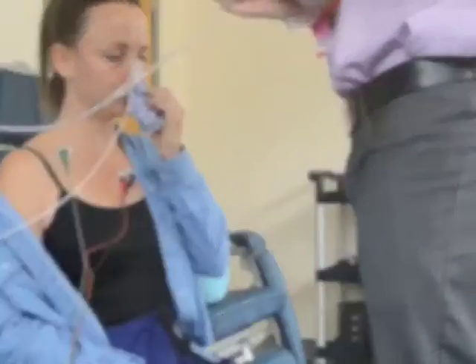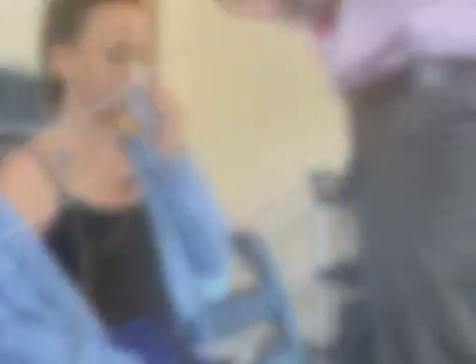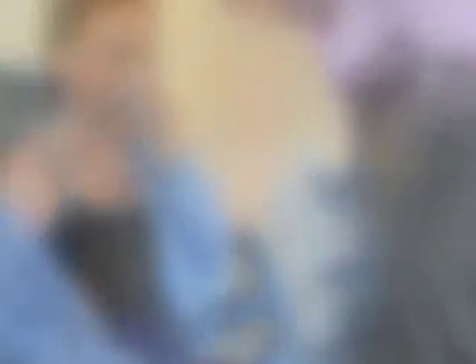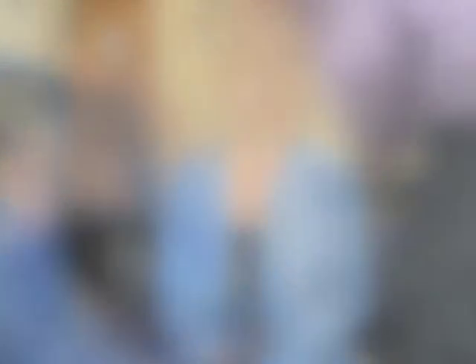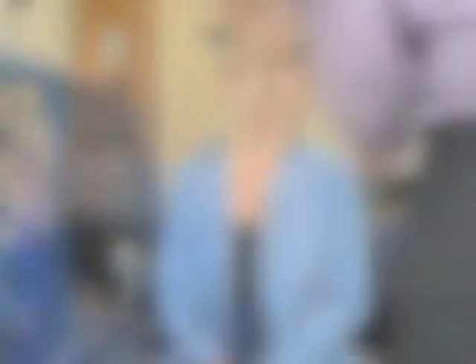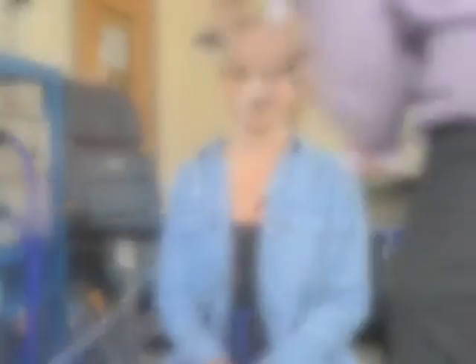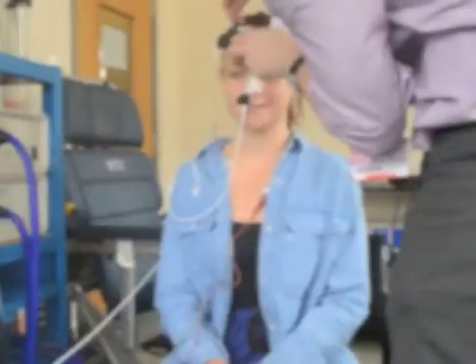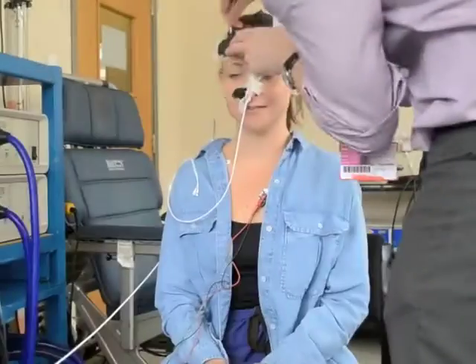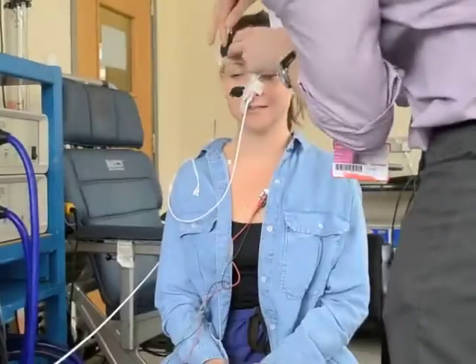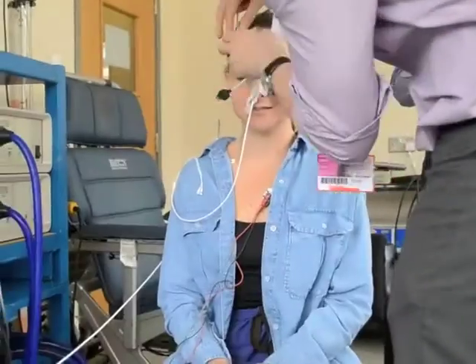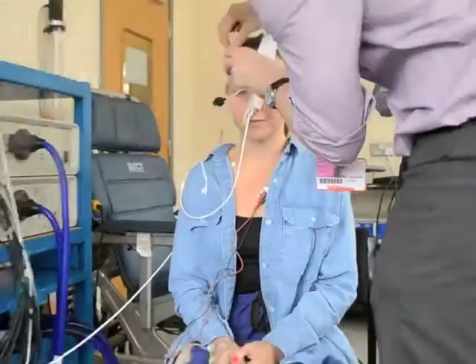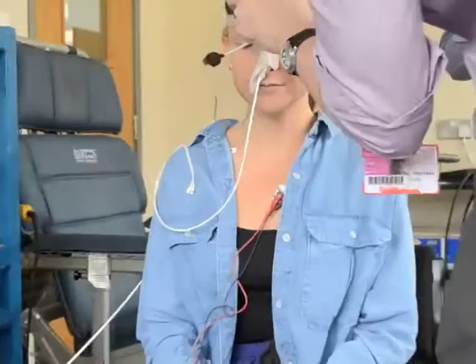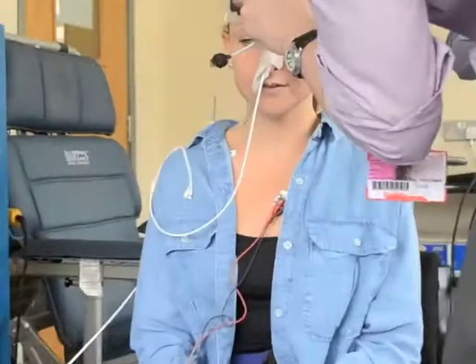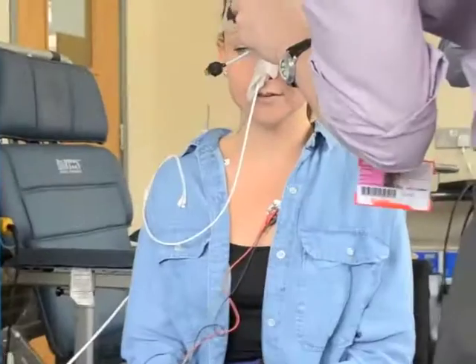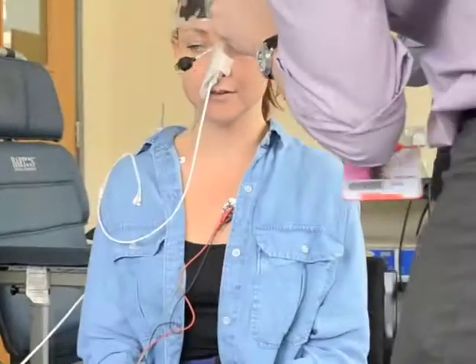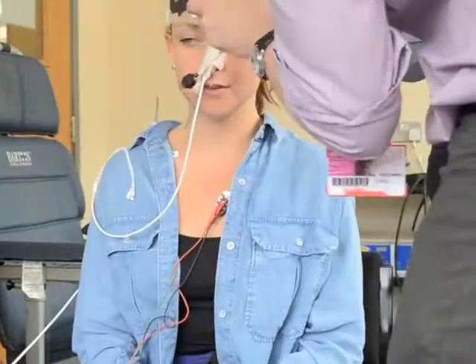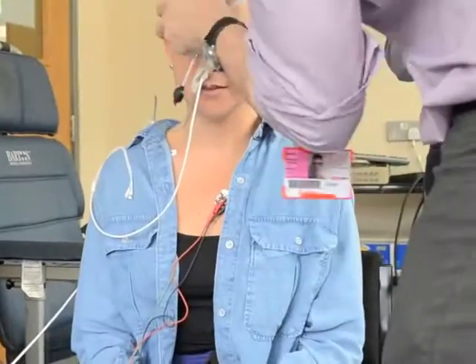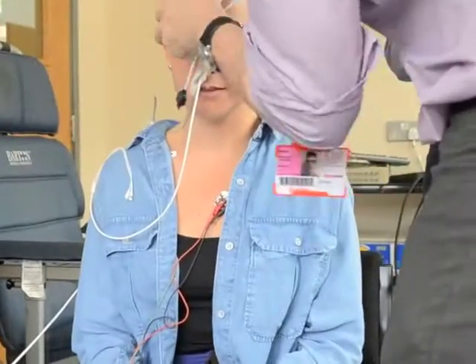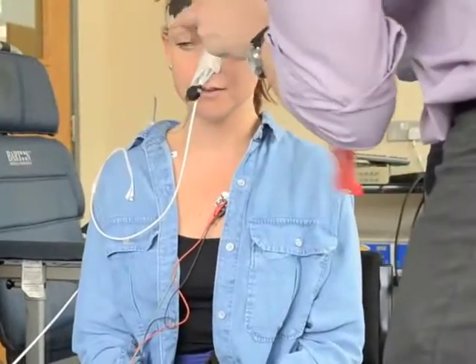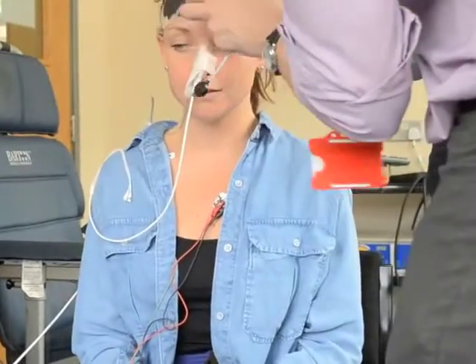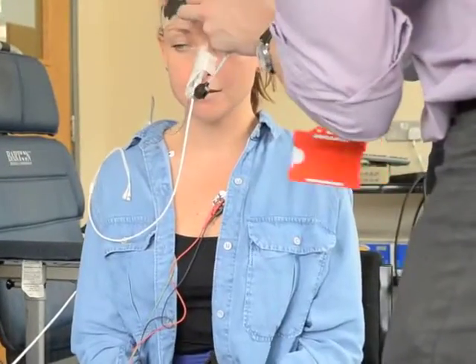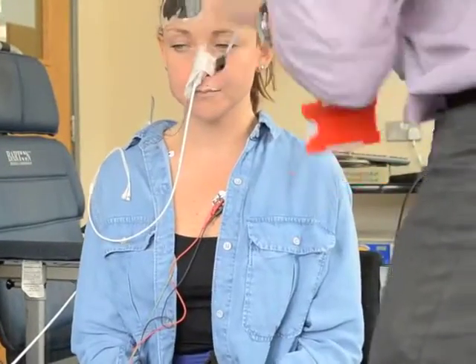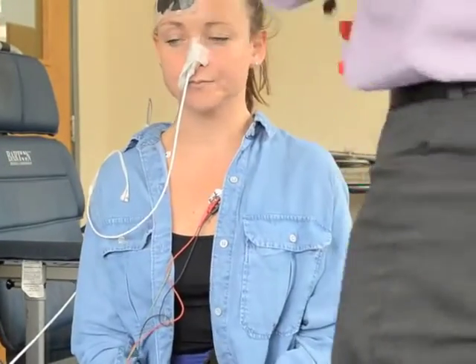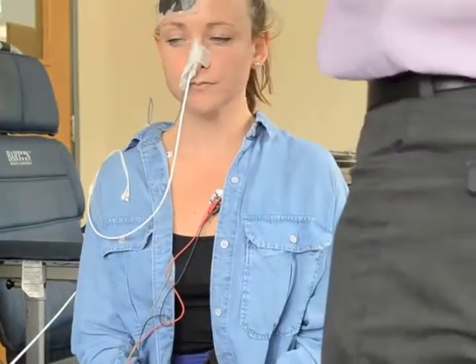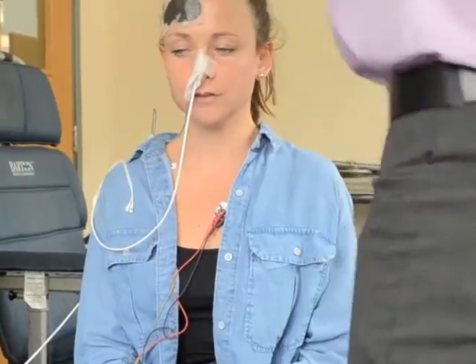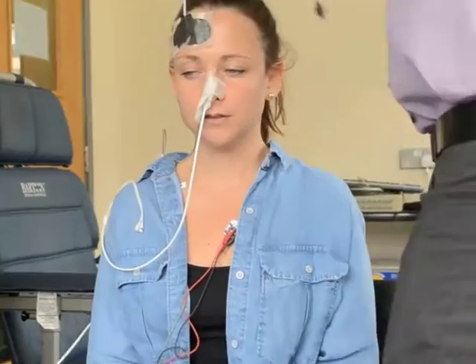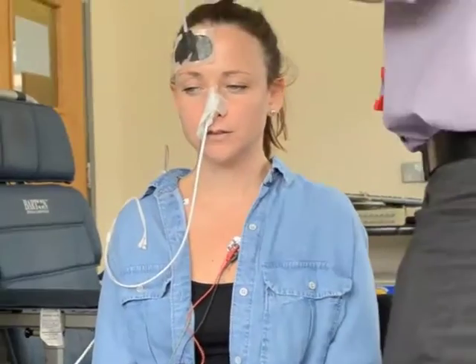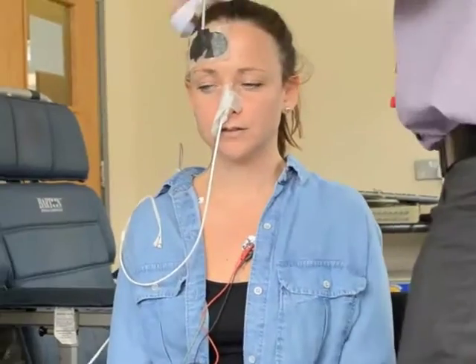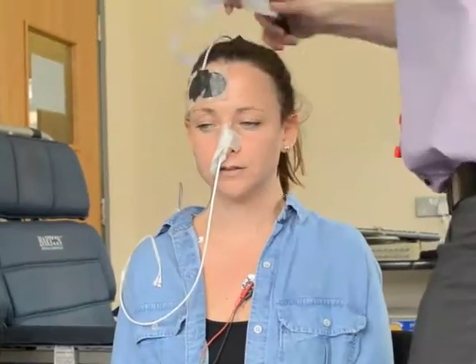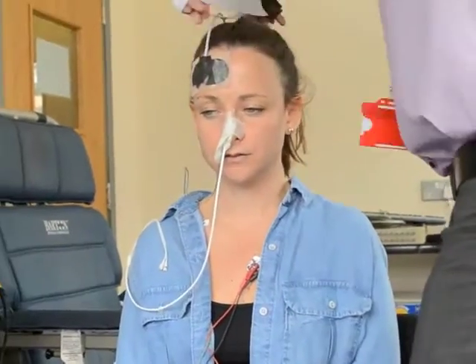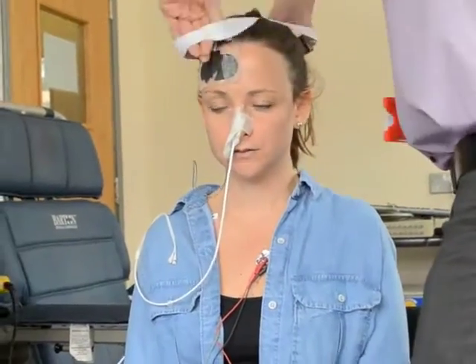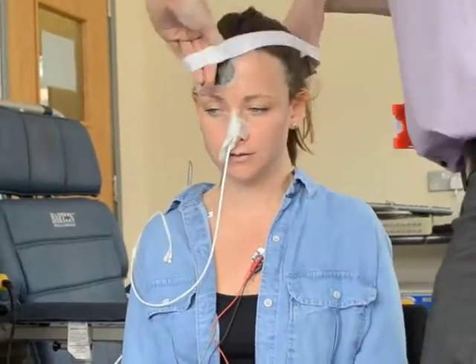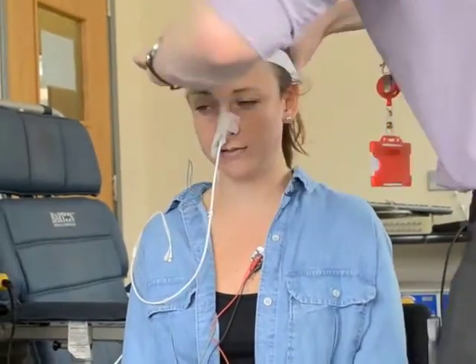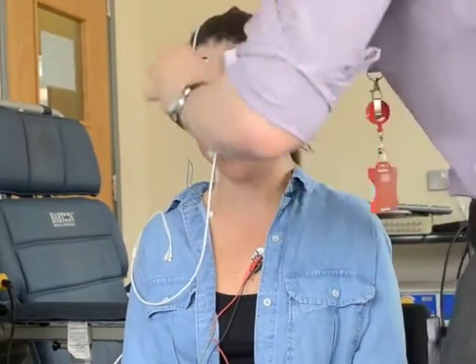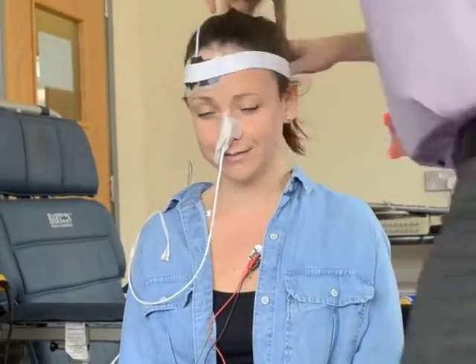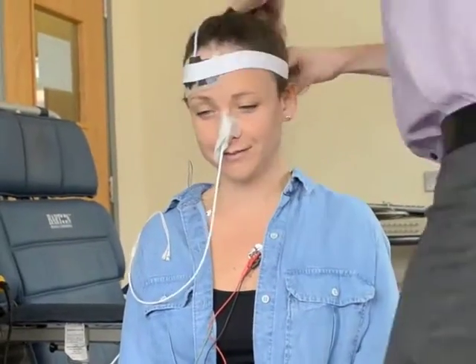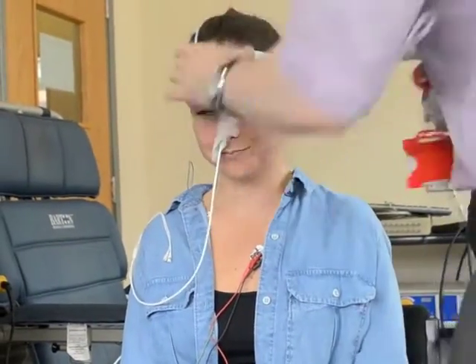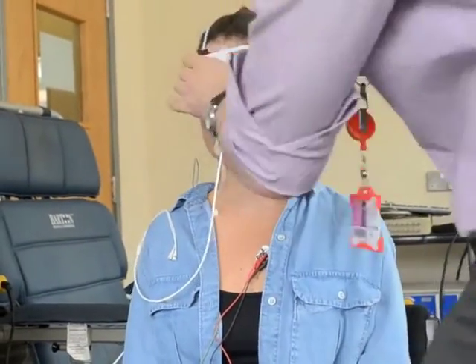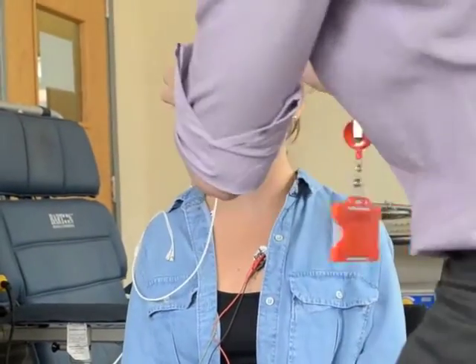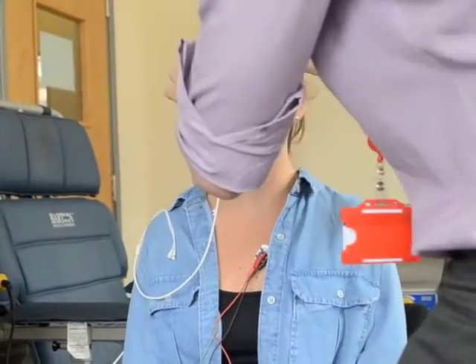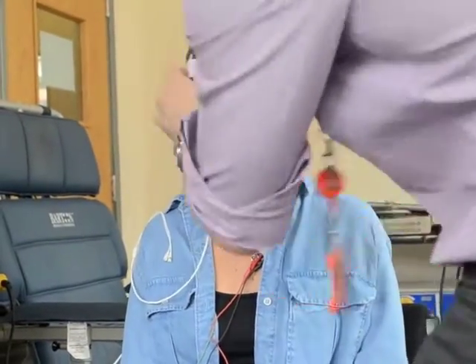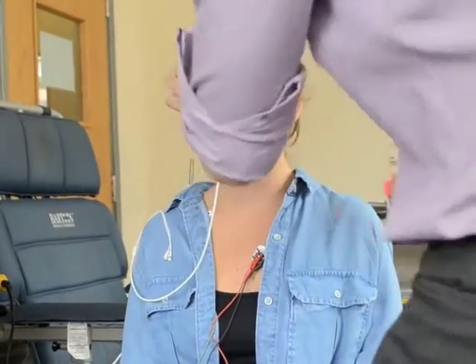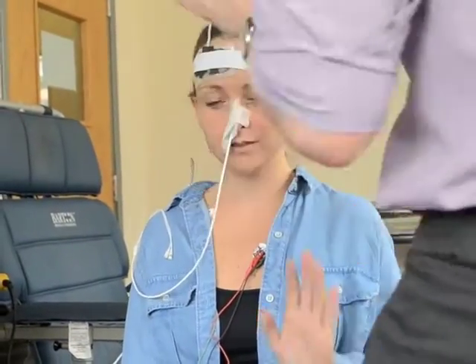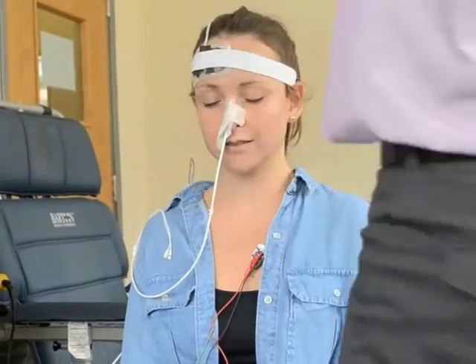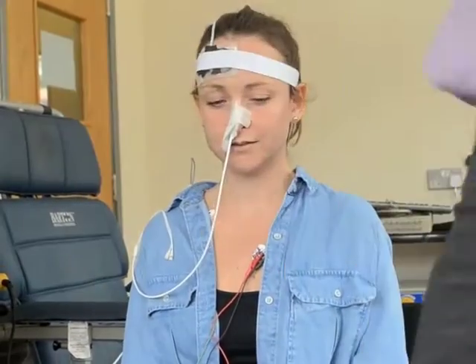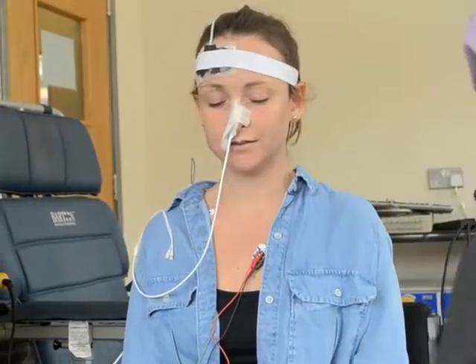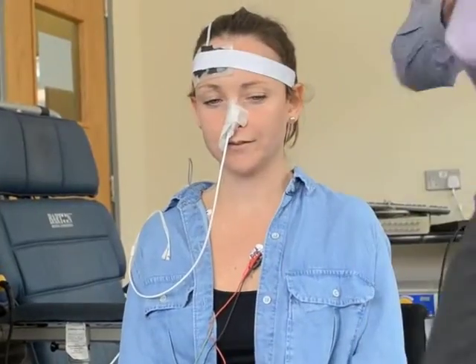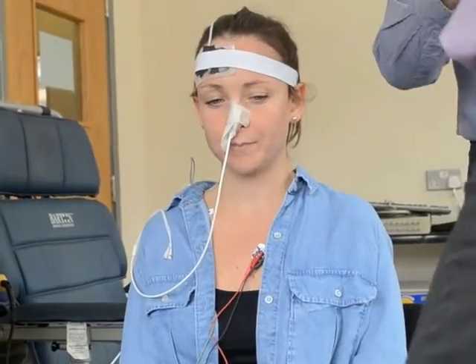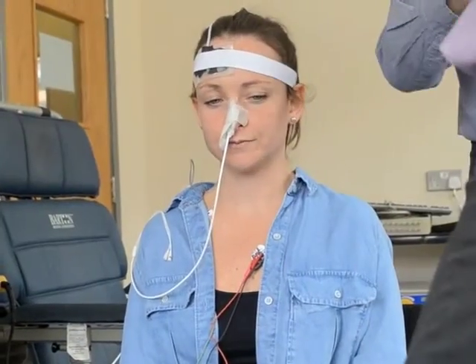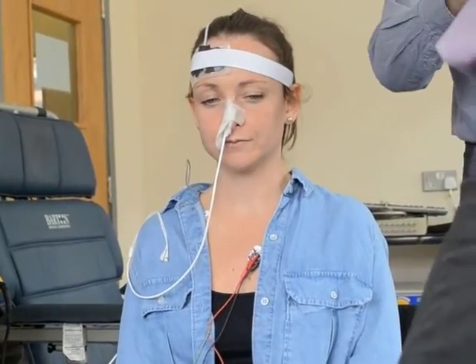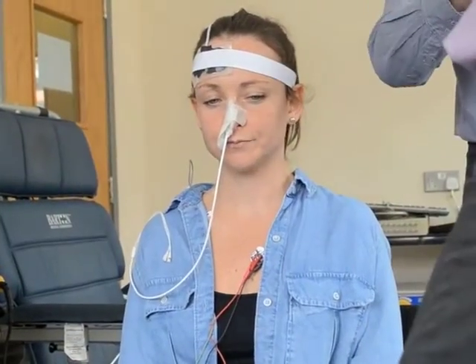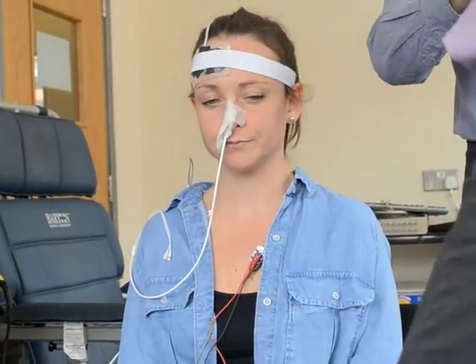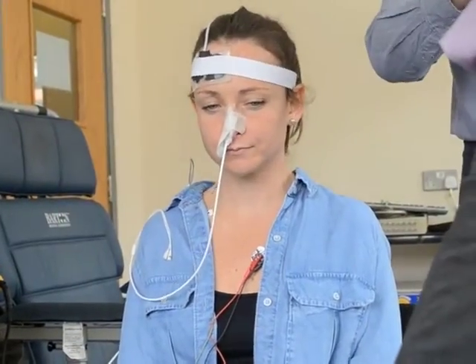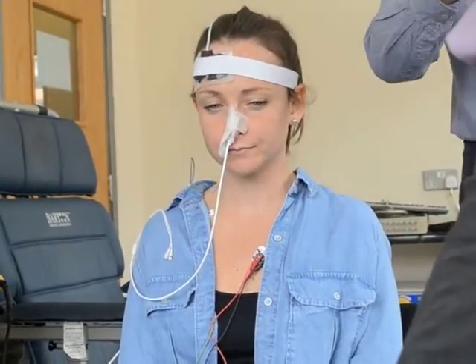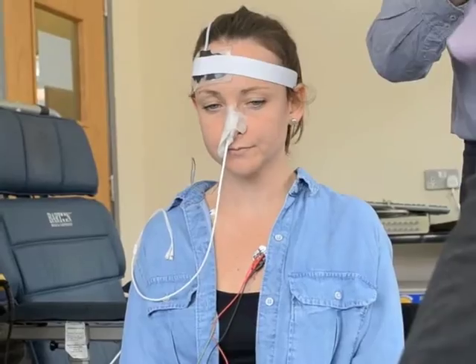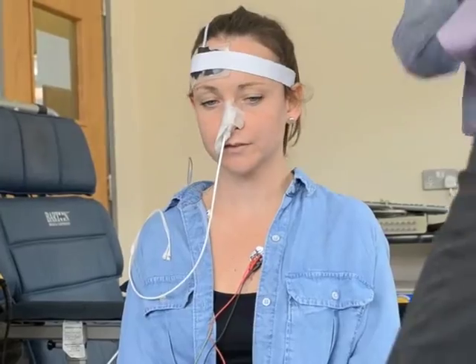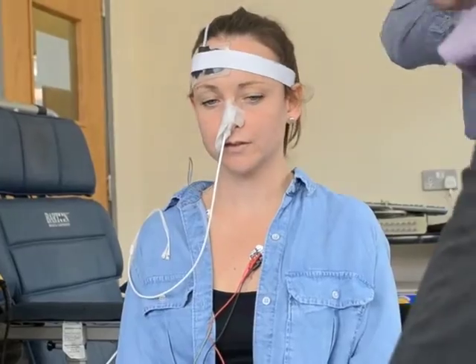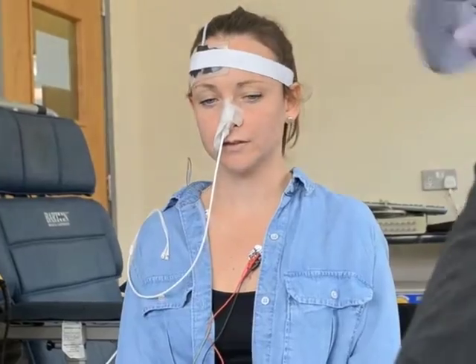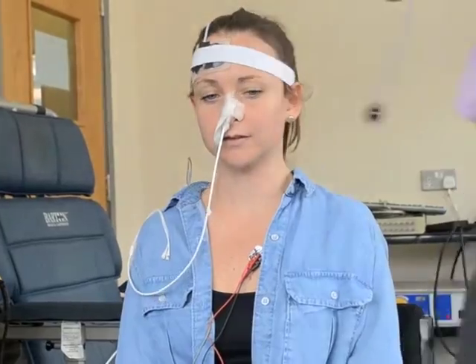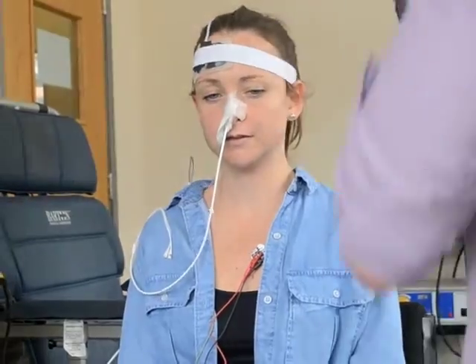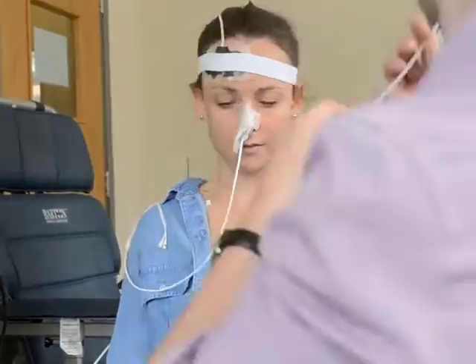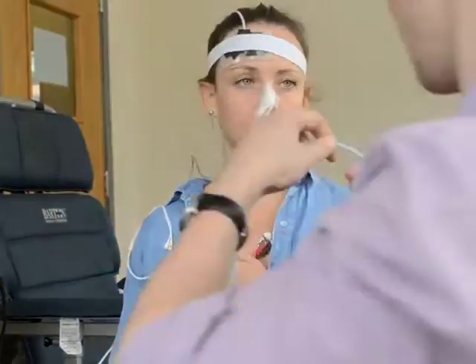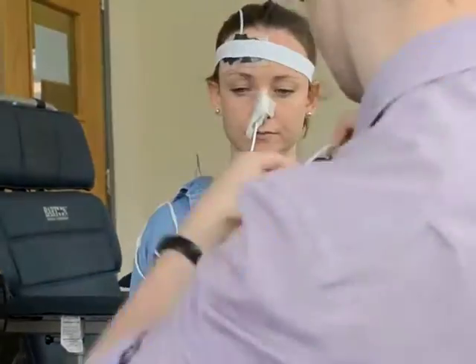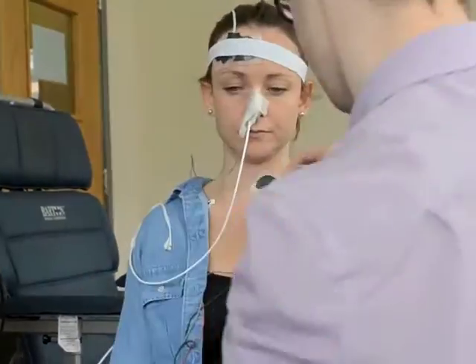This sticker measures the blood flow in the muscles beneath — right now this is the prefrontal cortex of the brain.